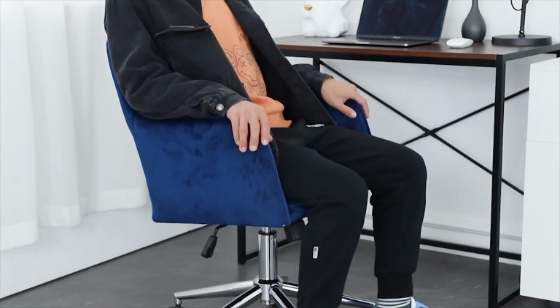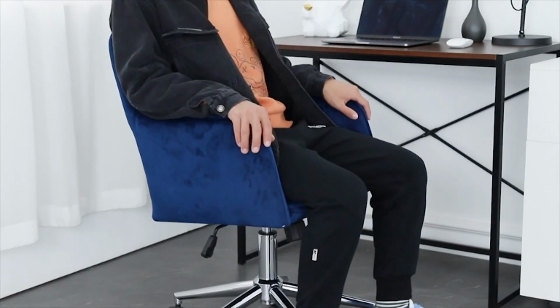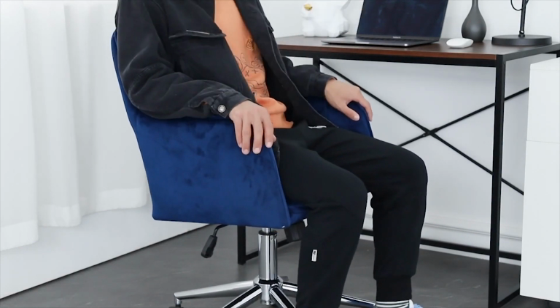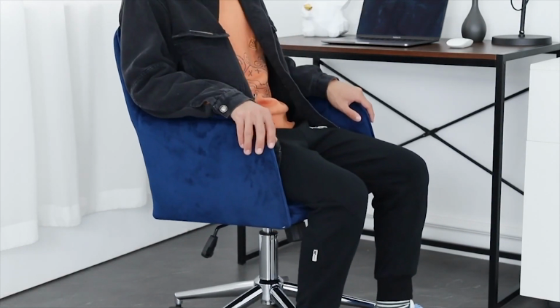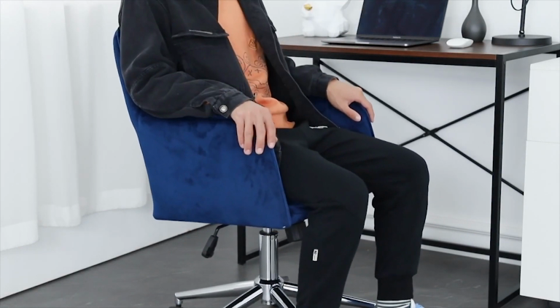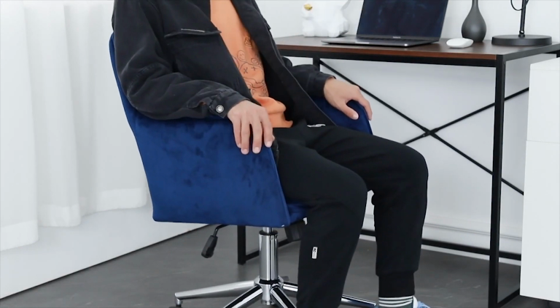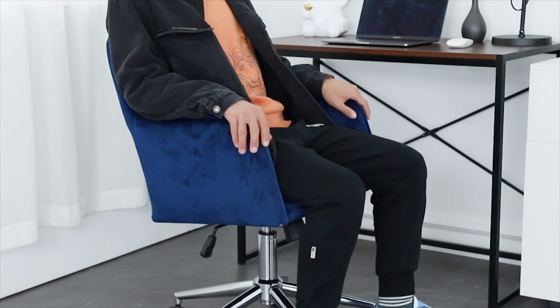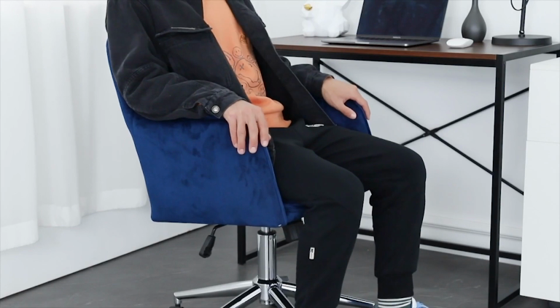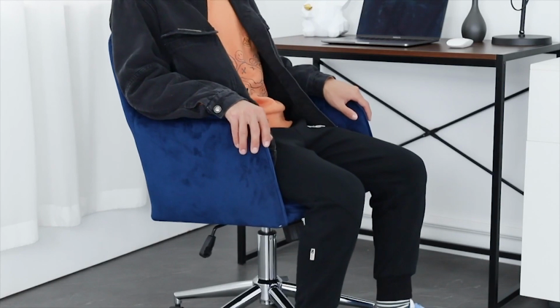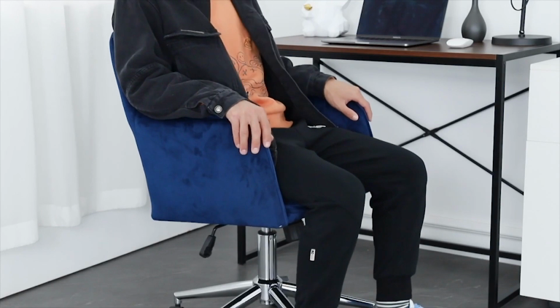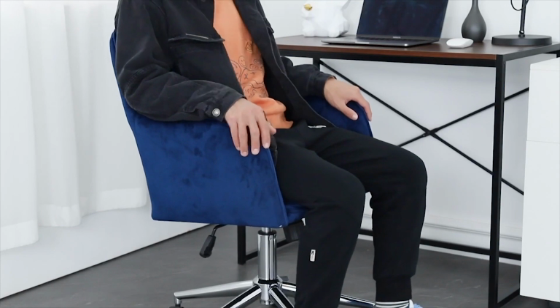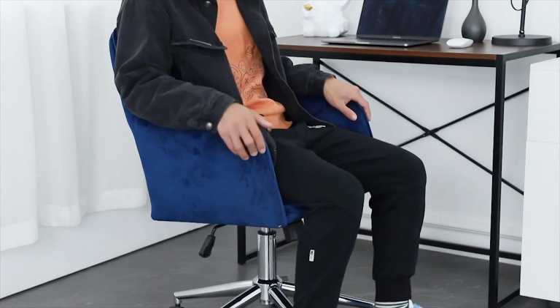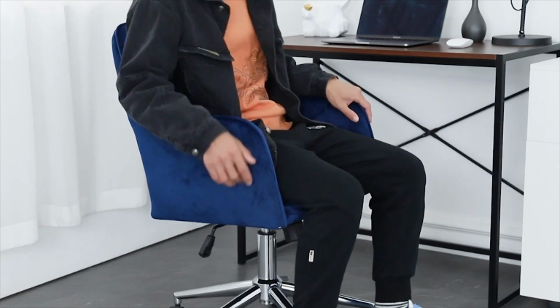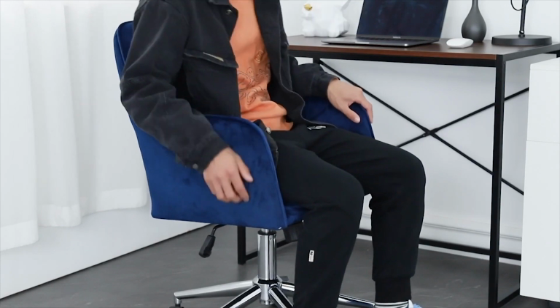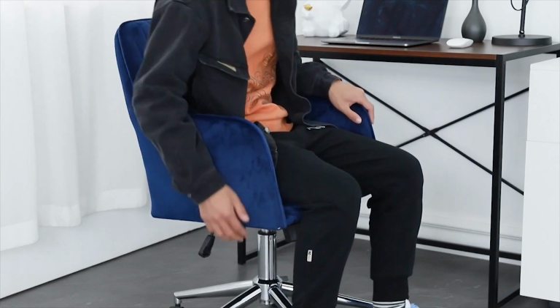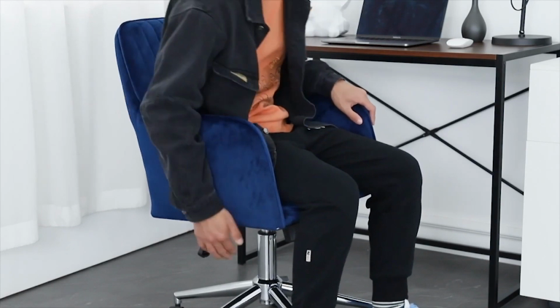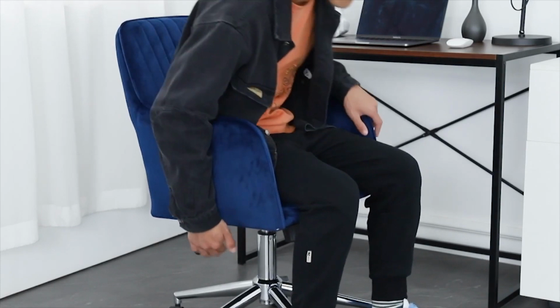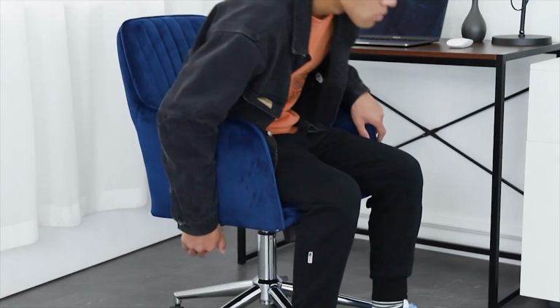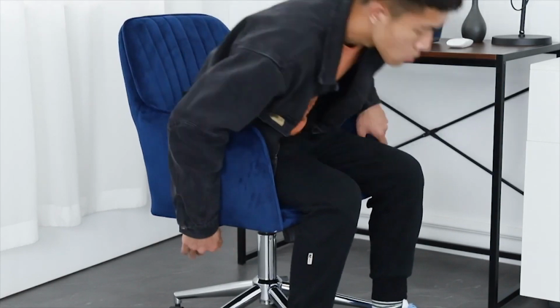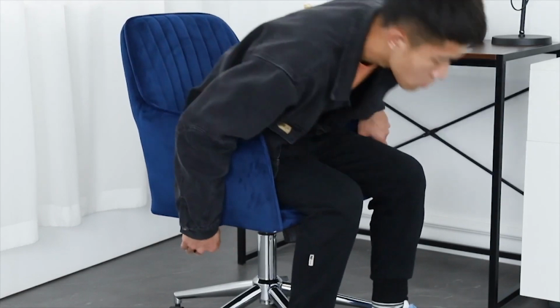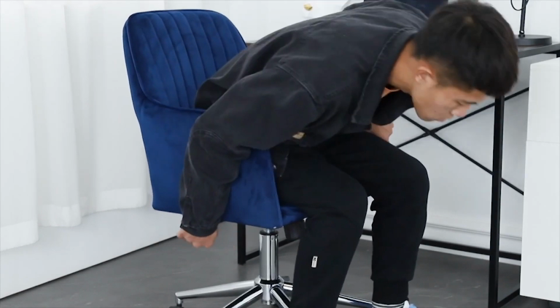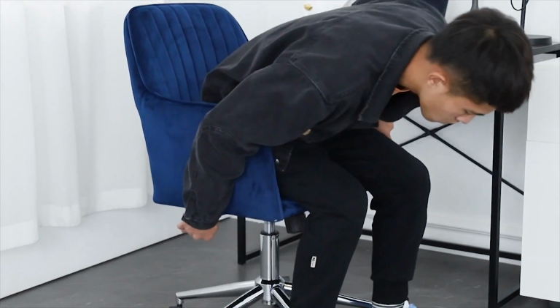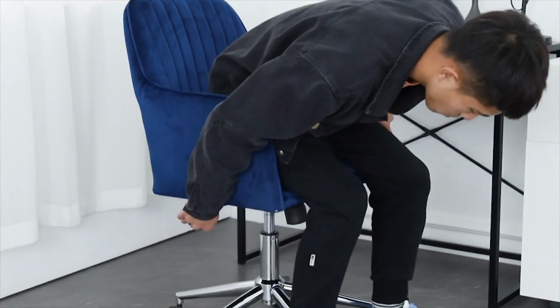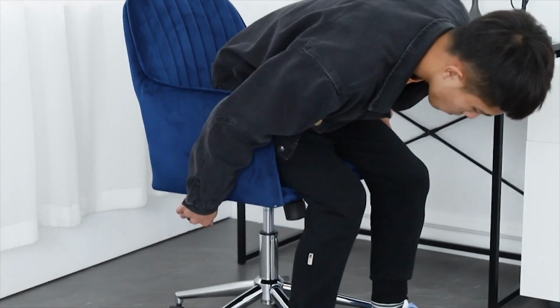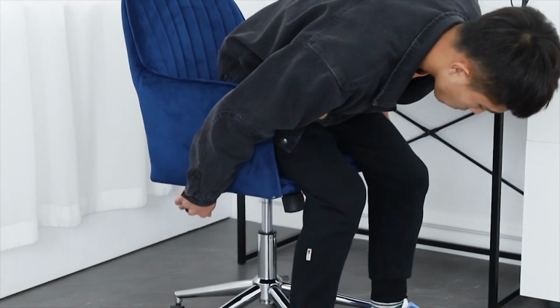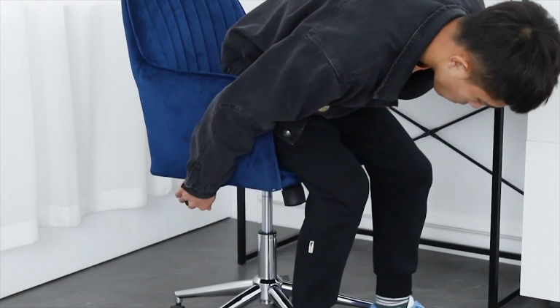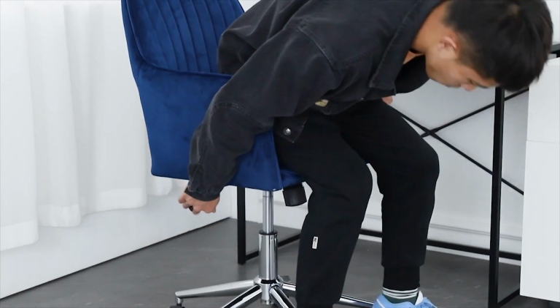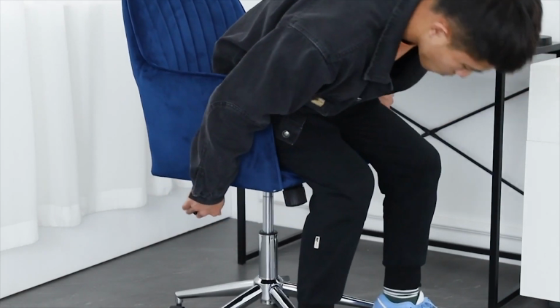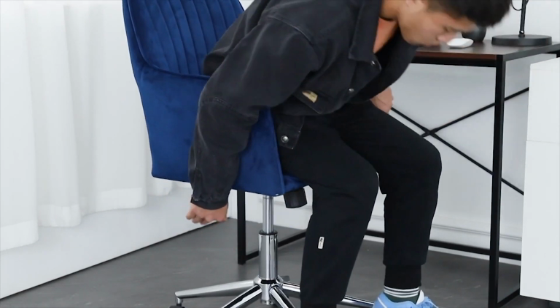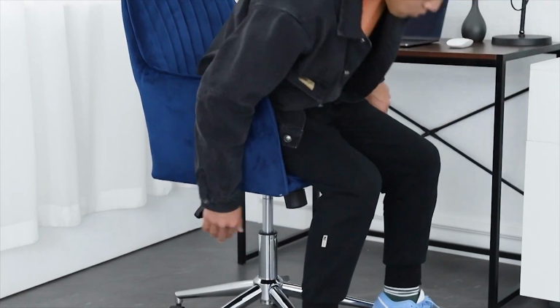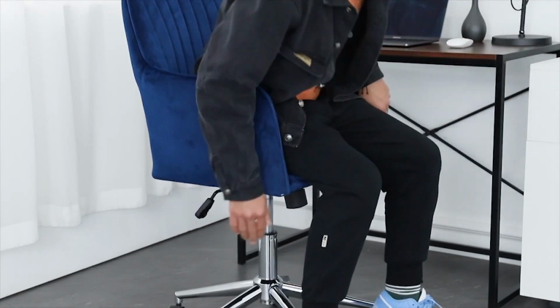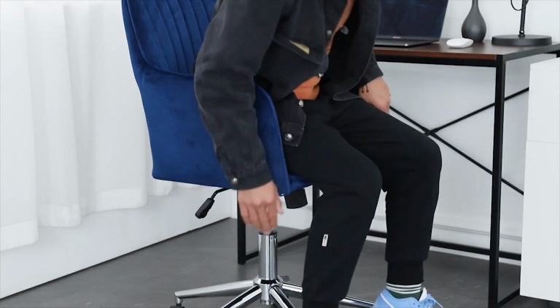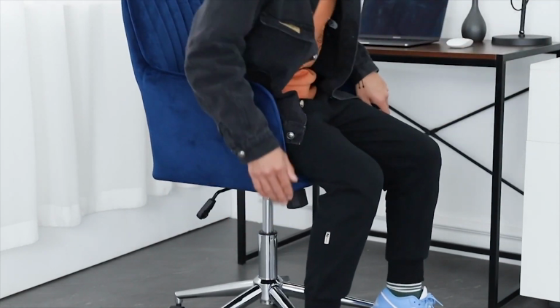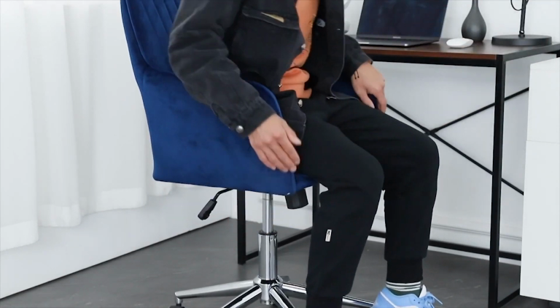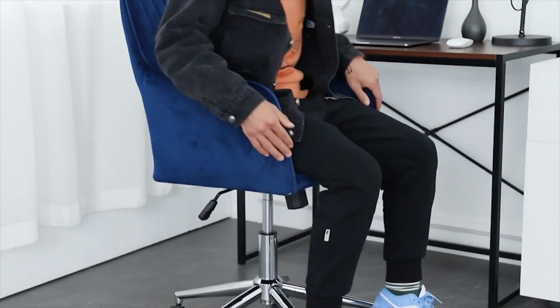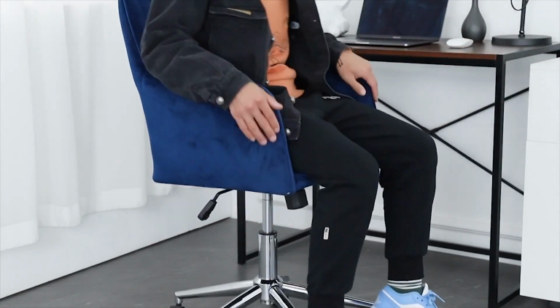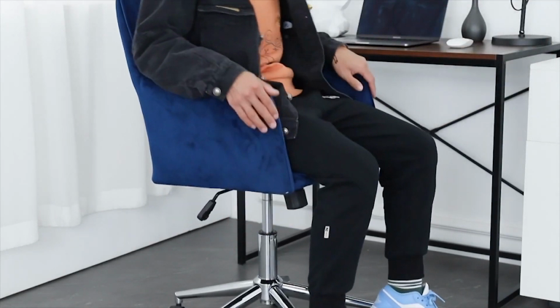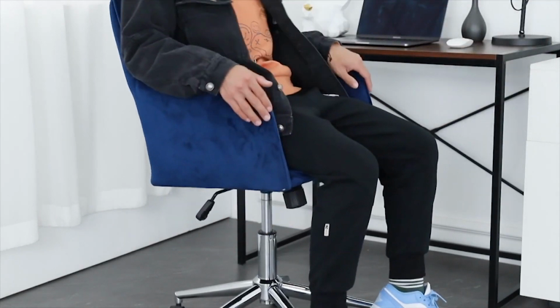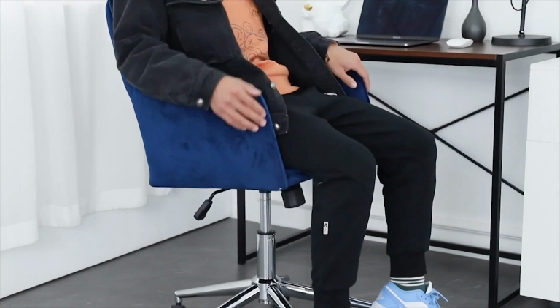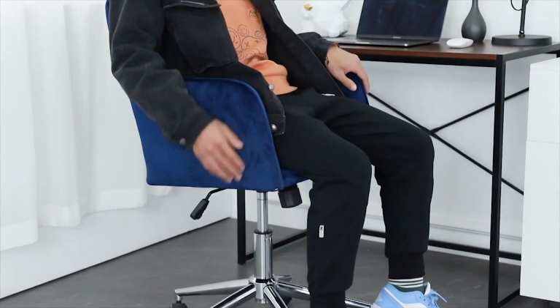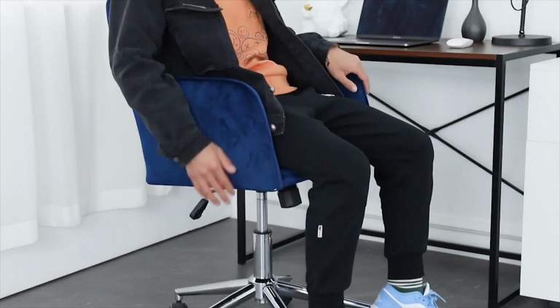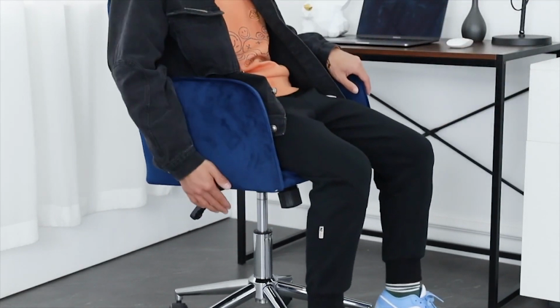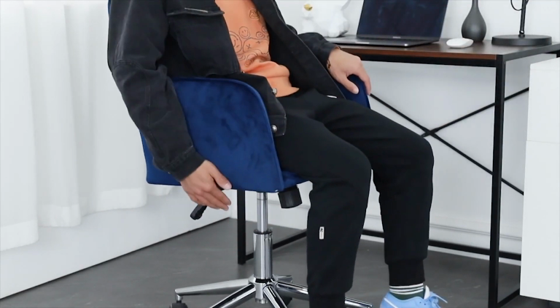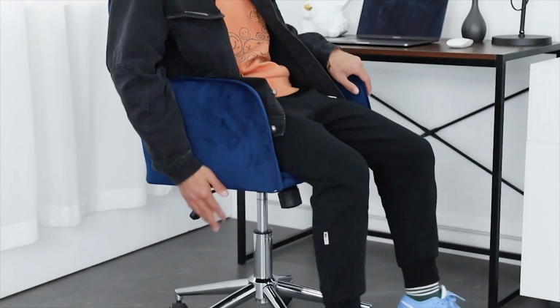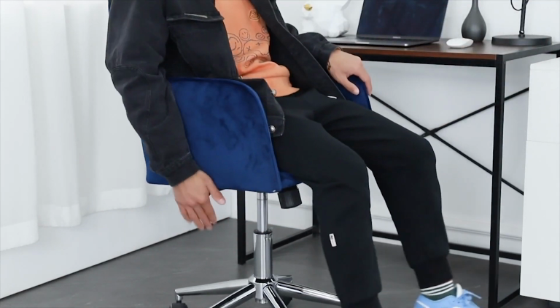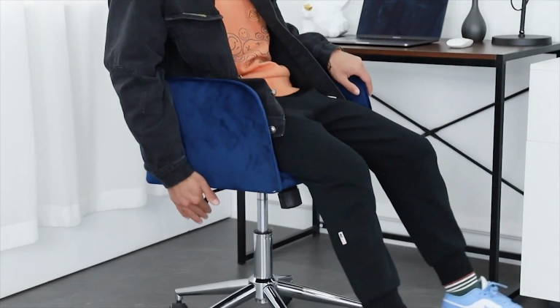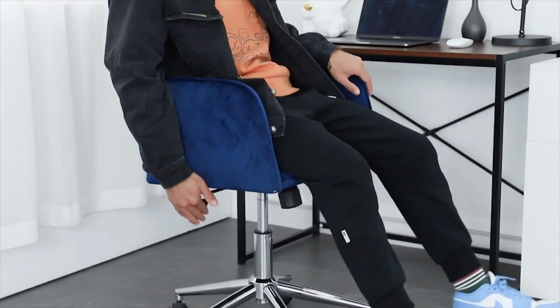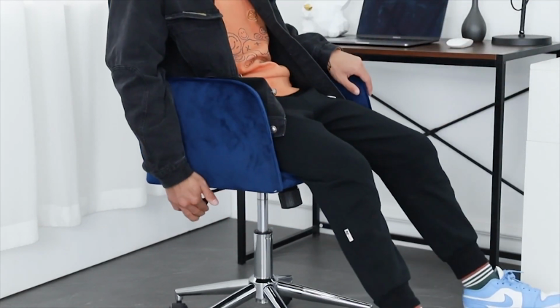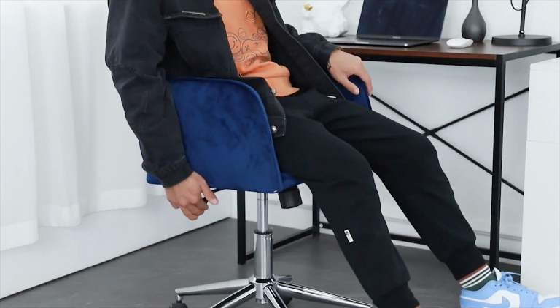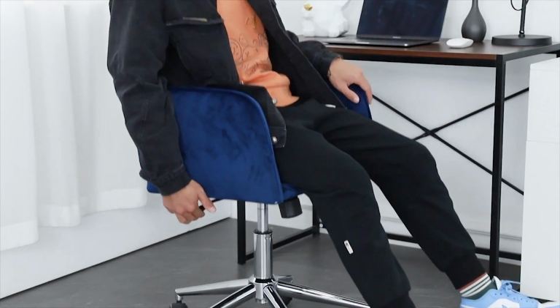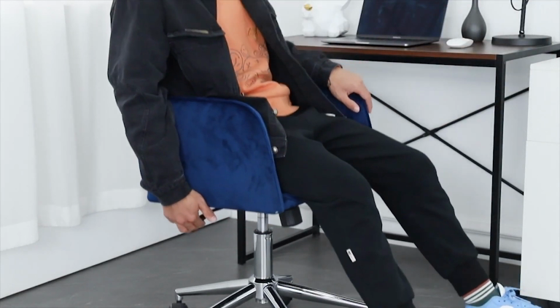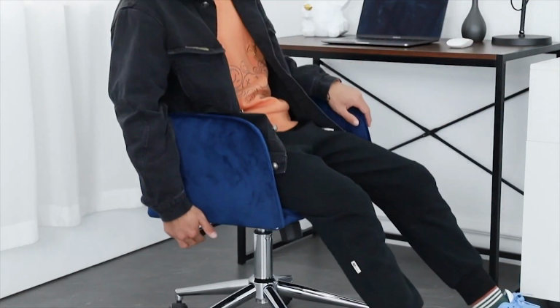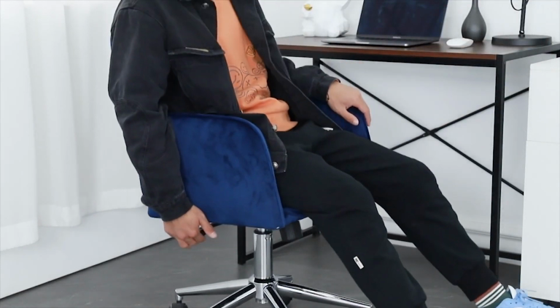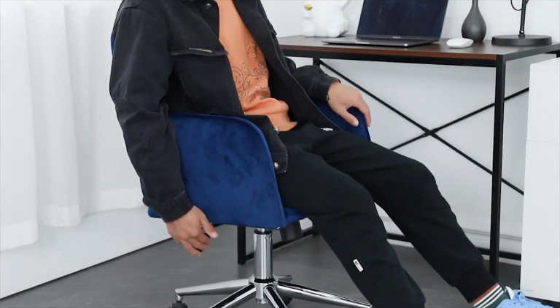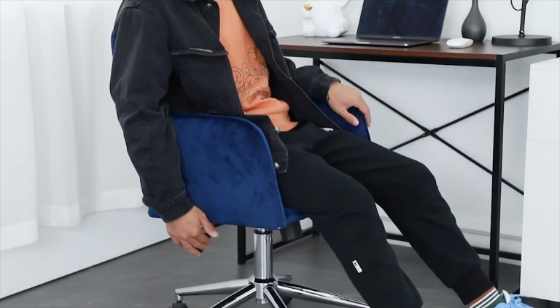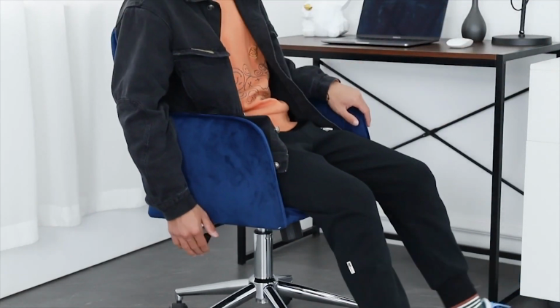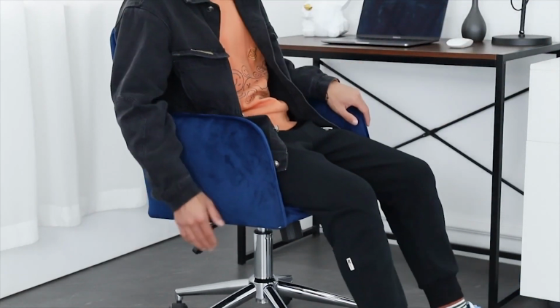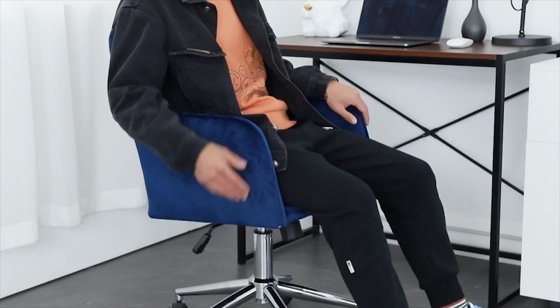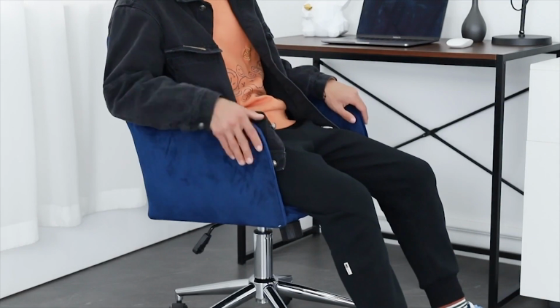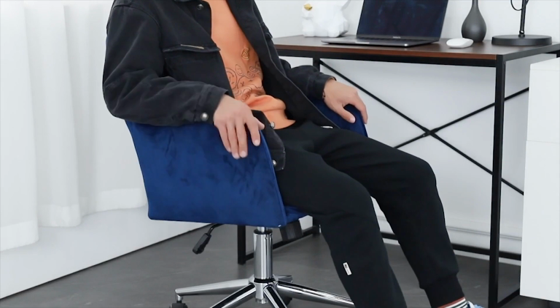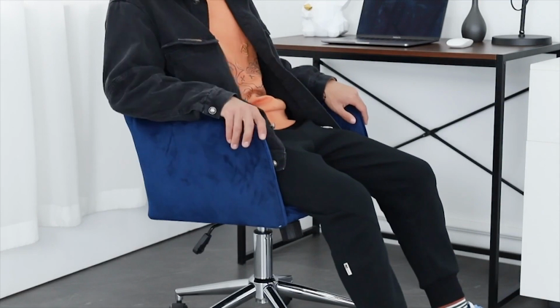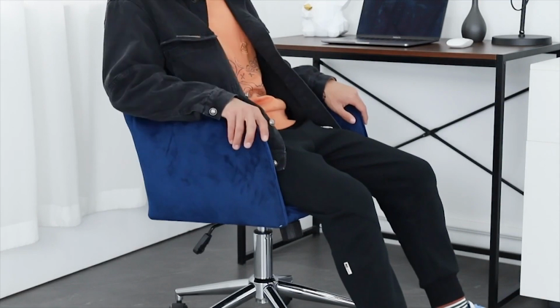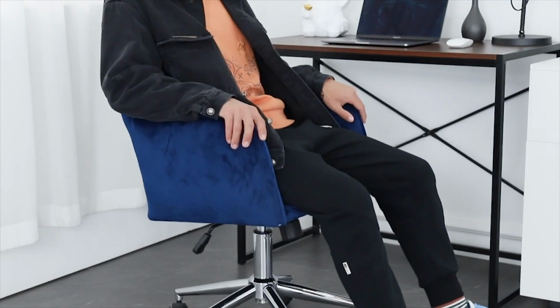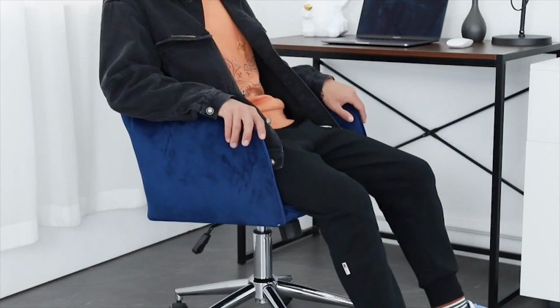In addition, the chair can be adjusted up and down by about 10 centimeters, and the height of the chair can be adjusted up and down by pulling the lock upwards.